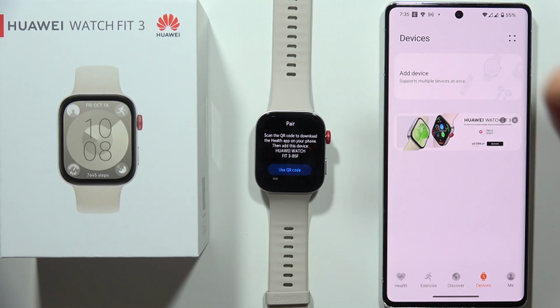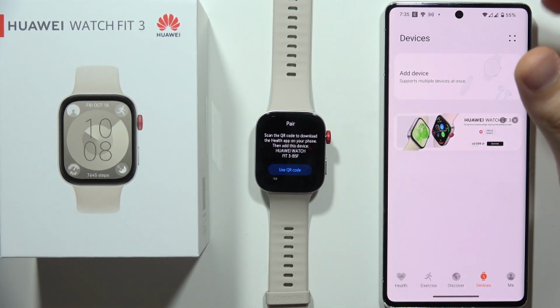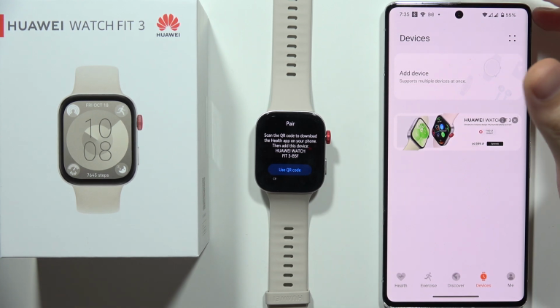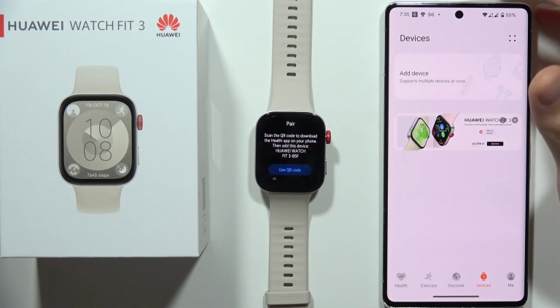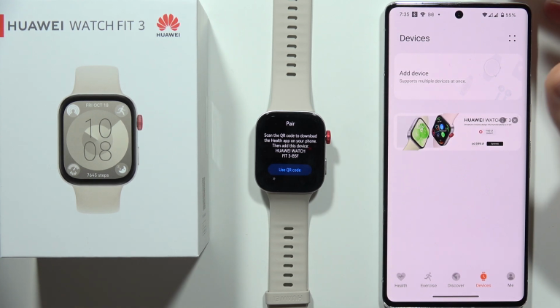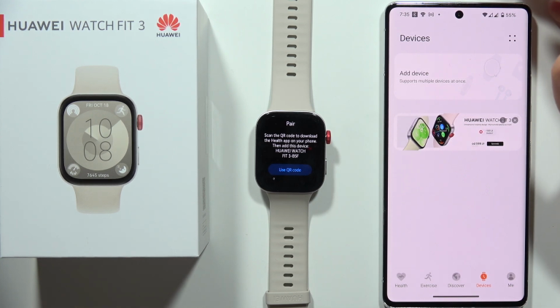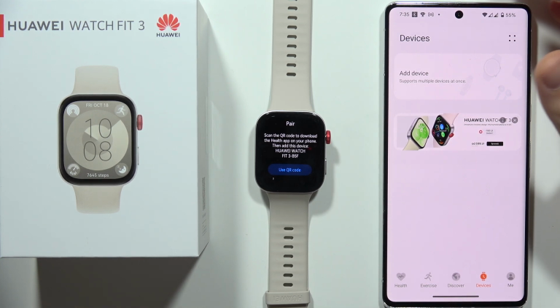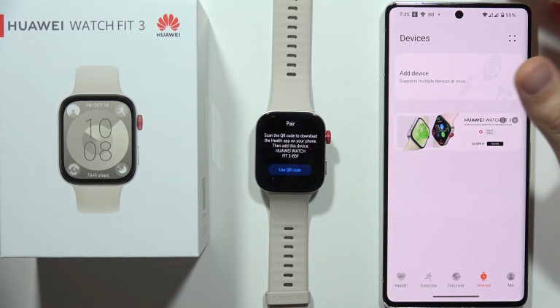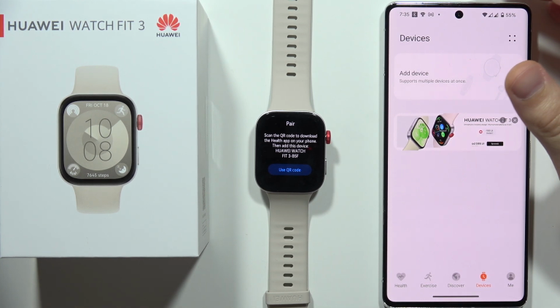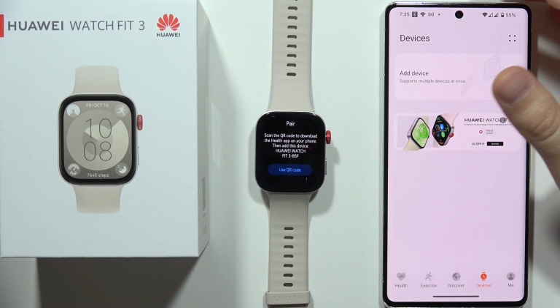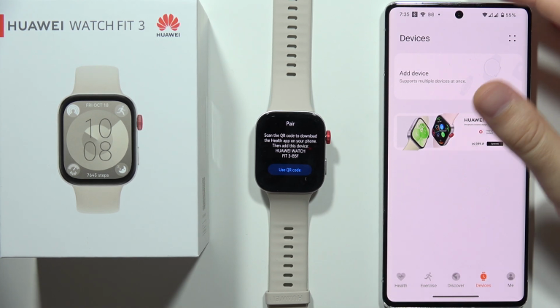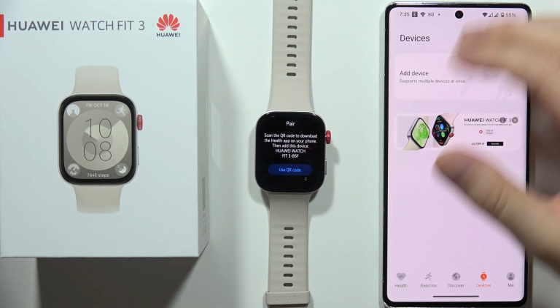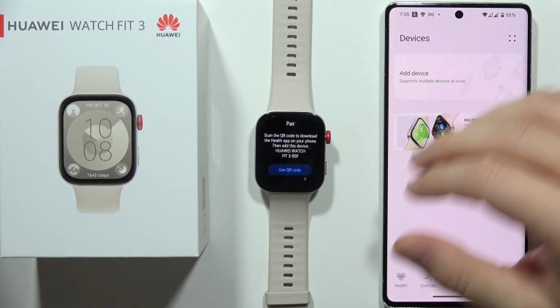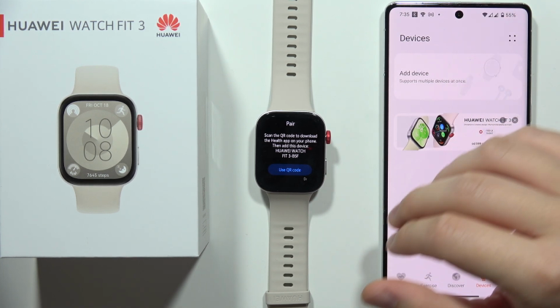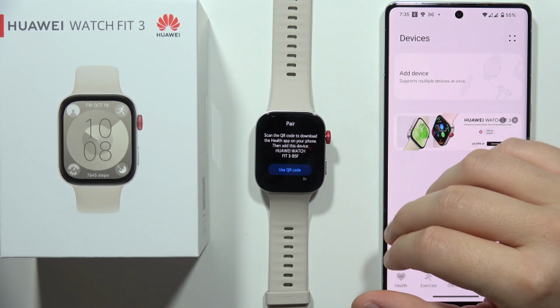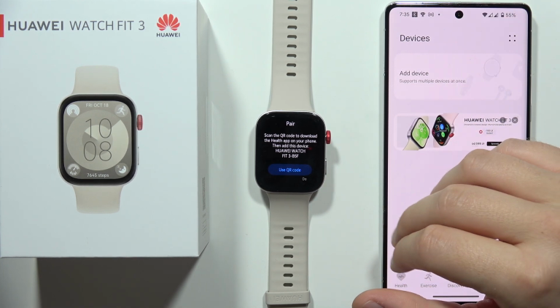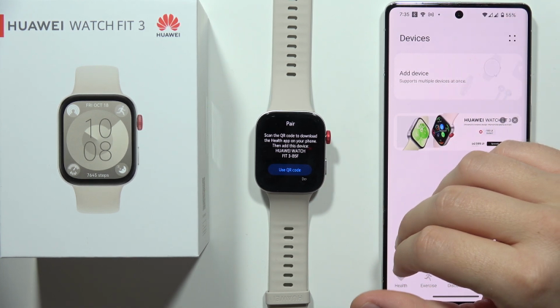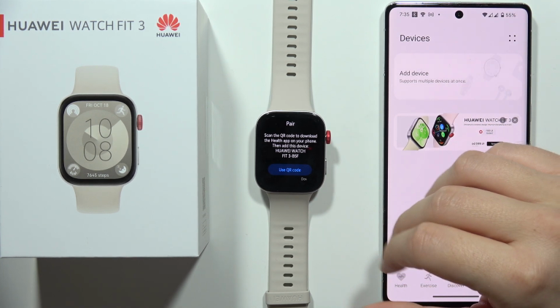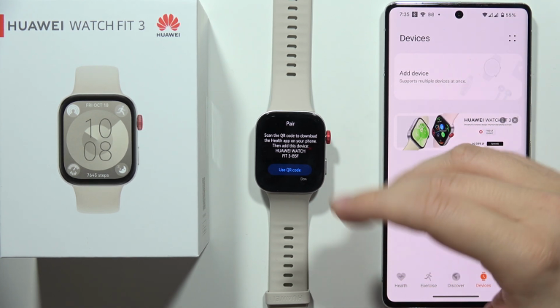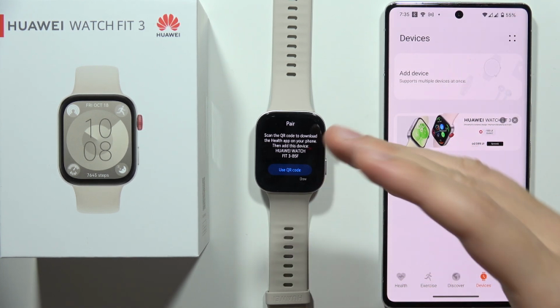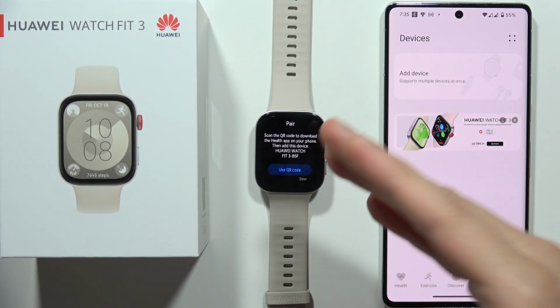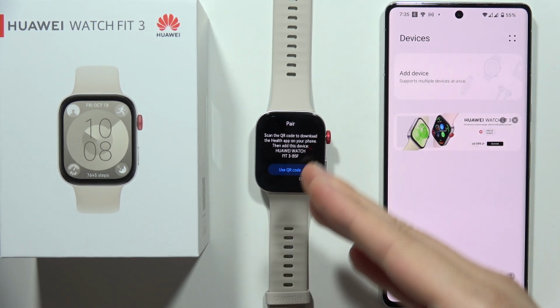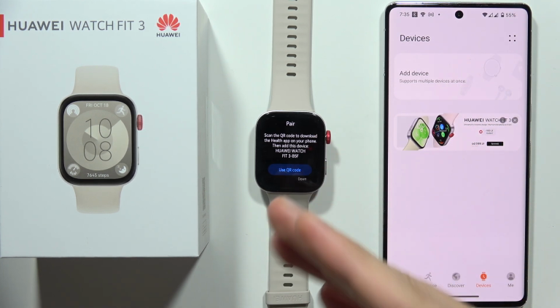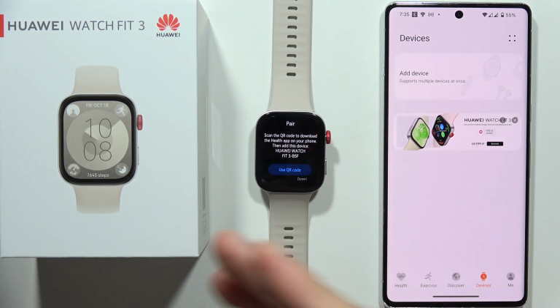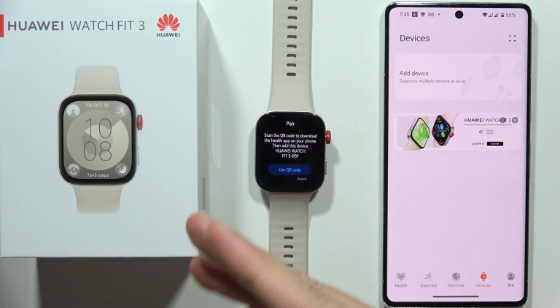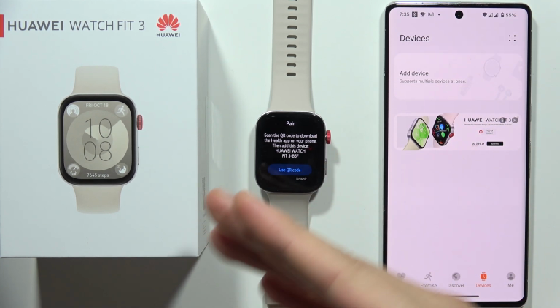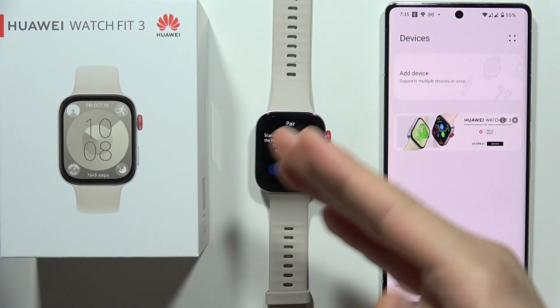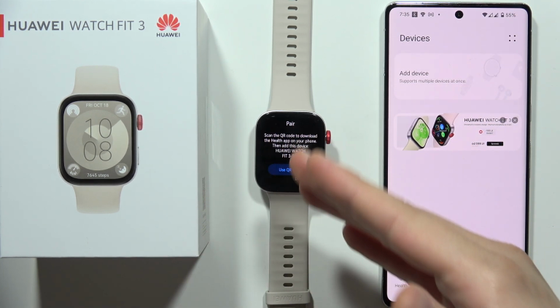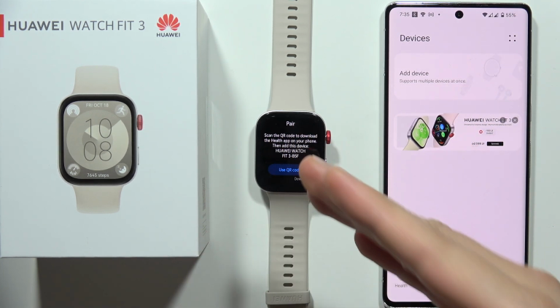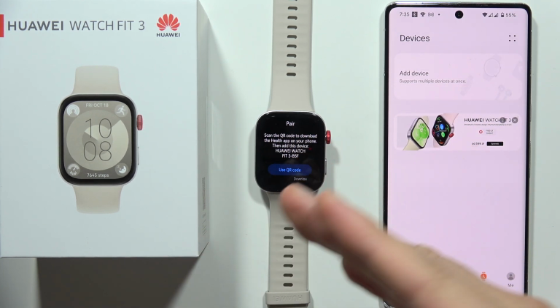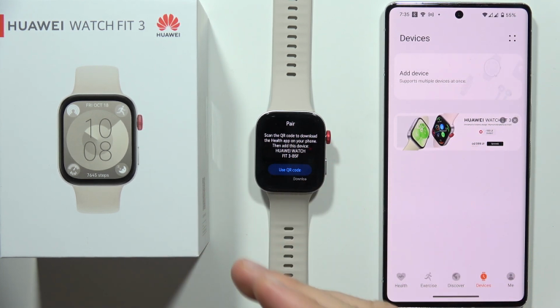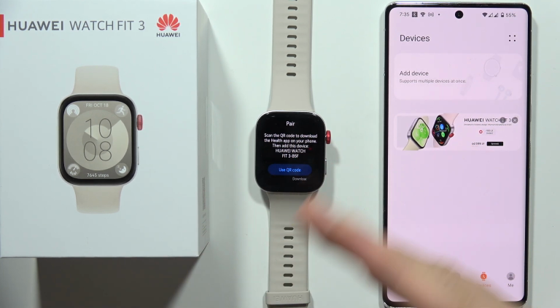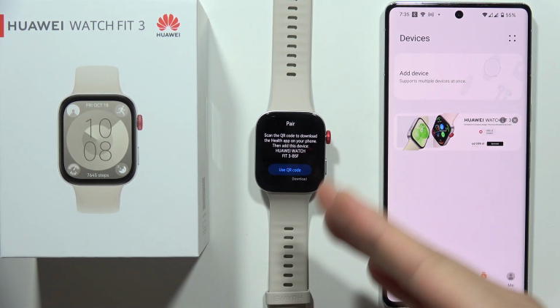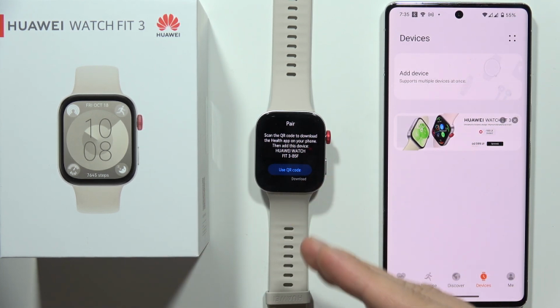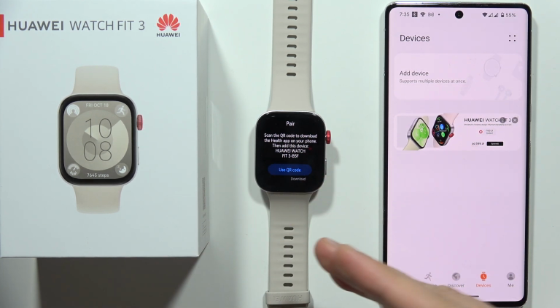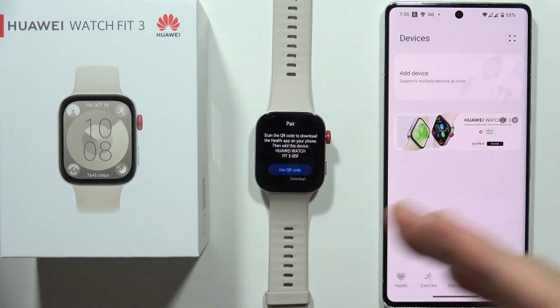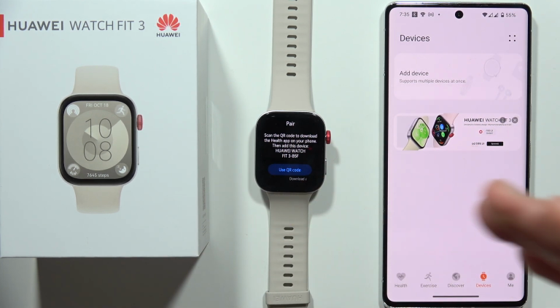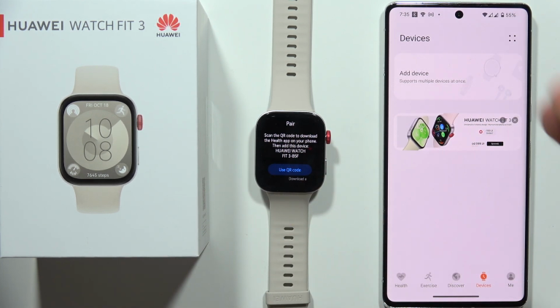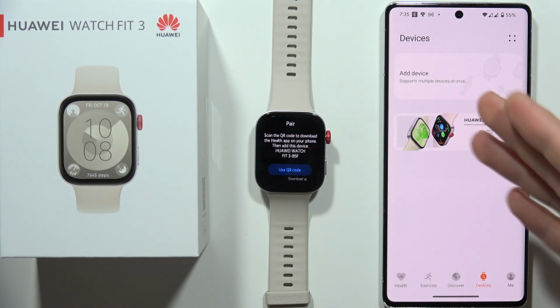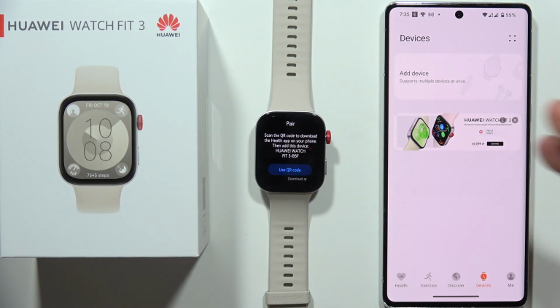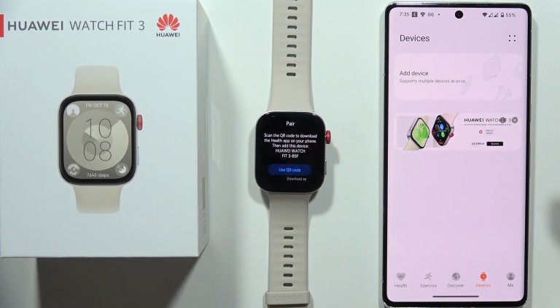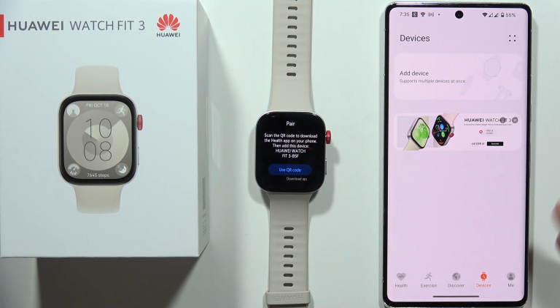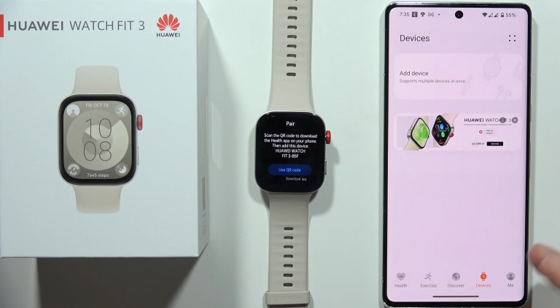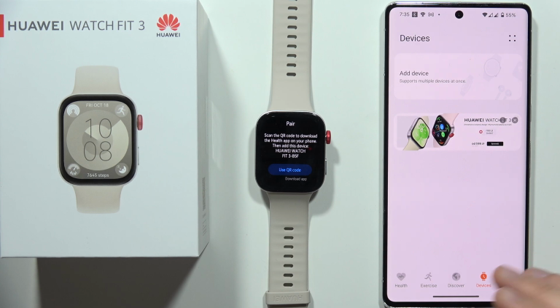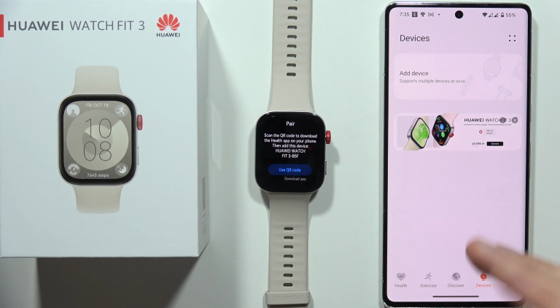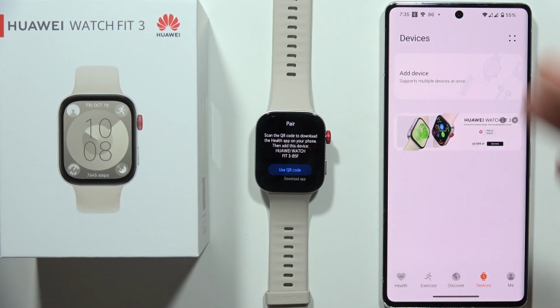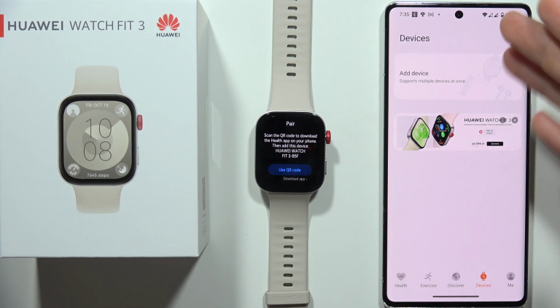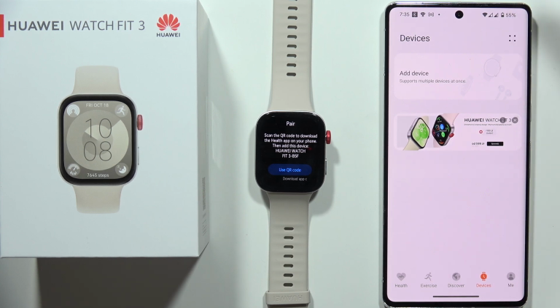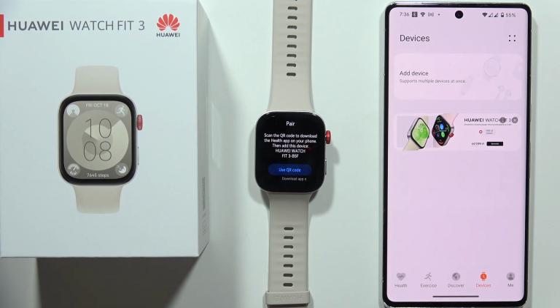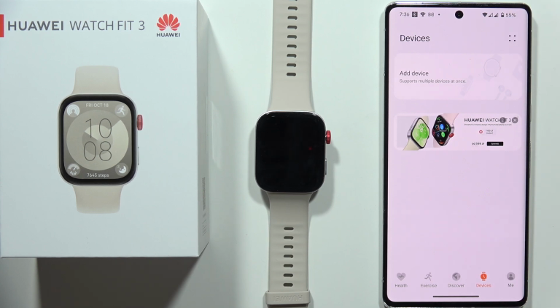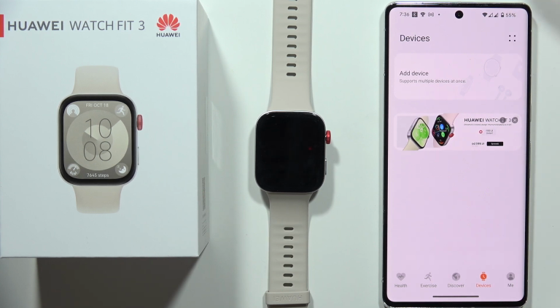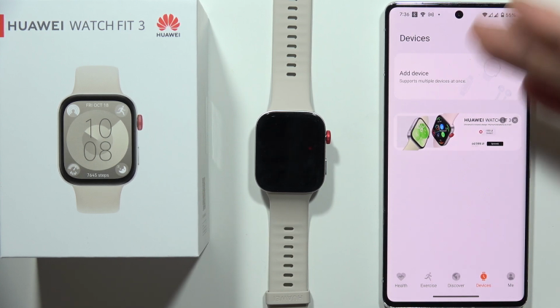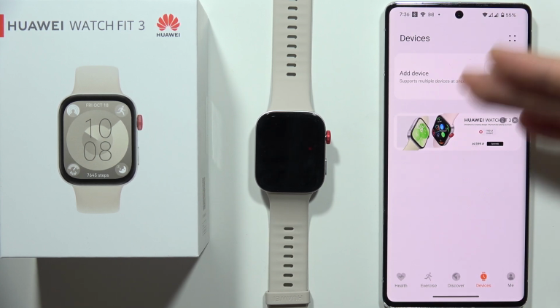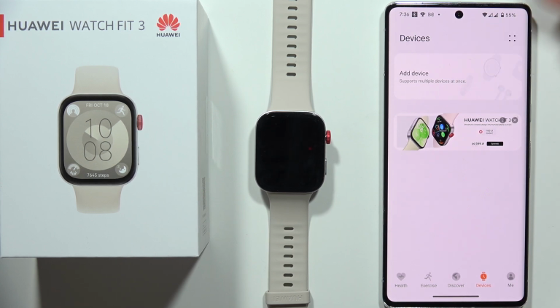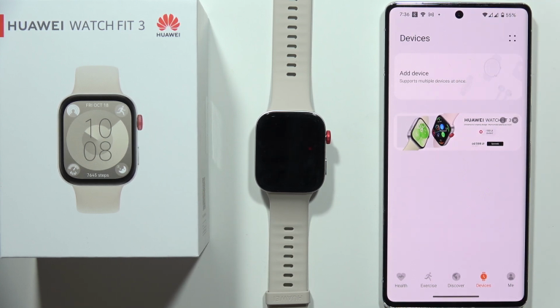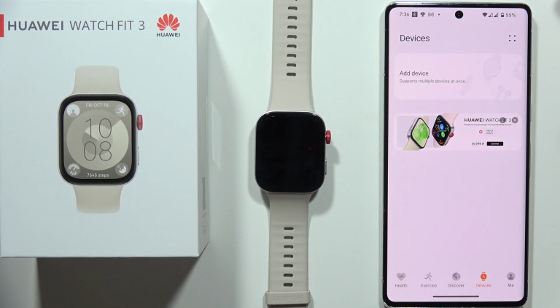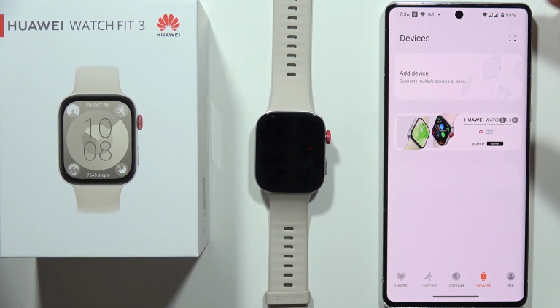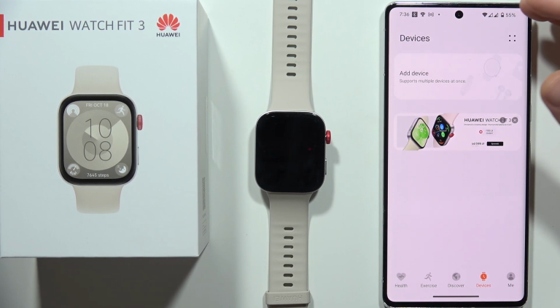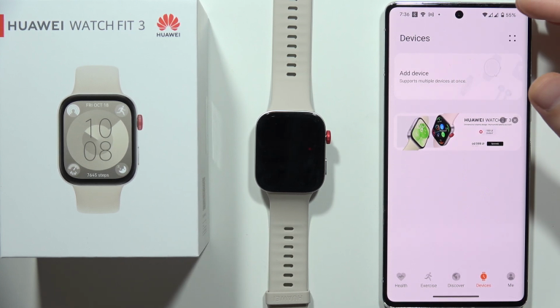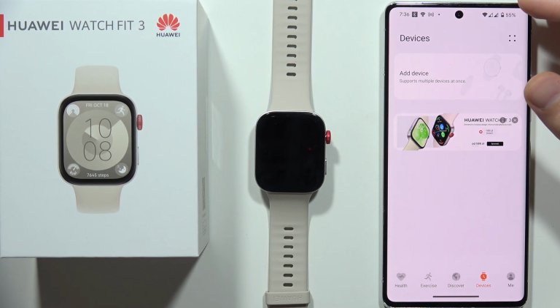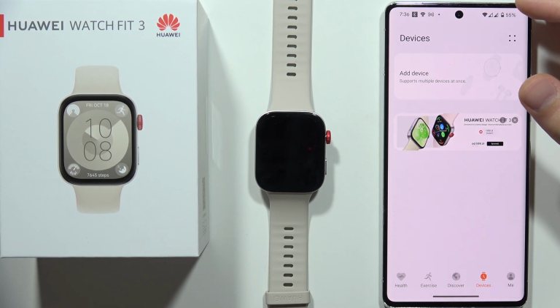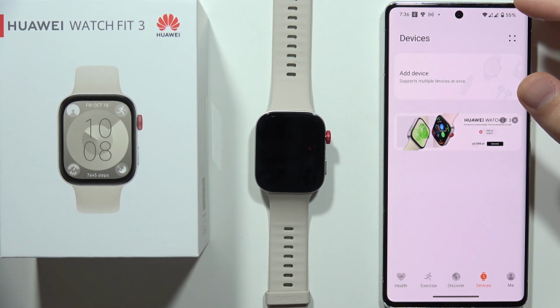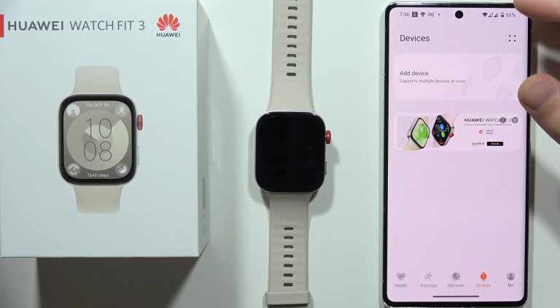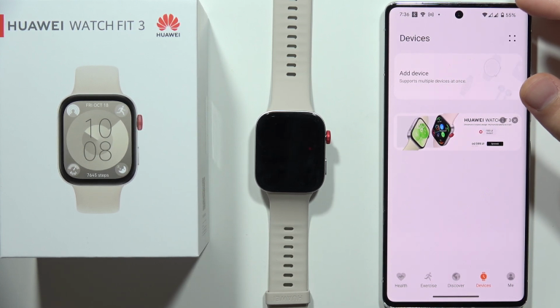Hey, let me show you how we can fix a connection problem with your Huawei Watch Fit 3 and your smartphone. In this case, I'm actually using an Android smartphone.